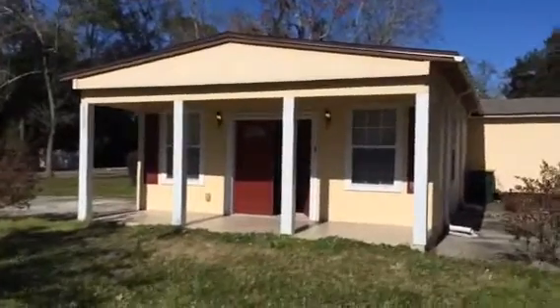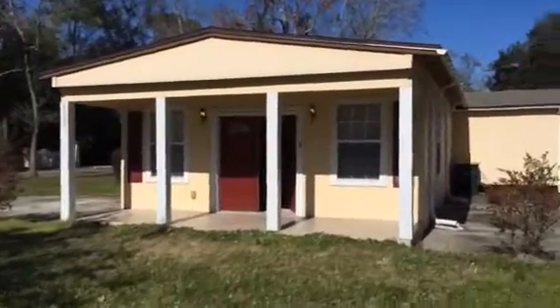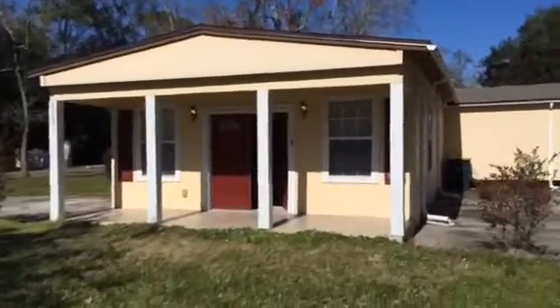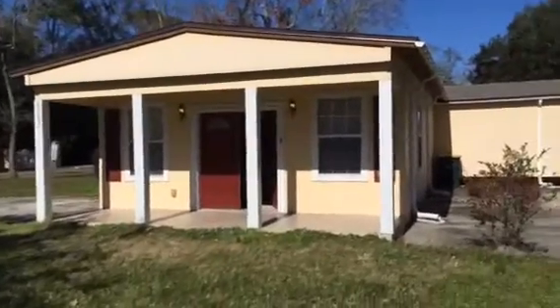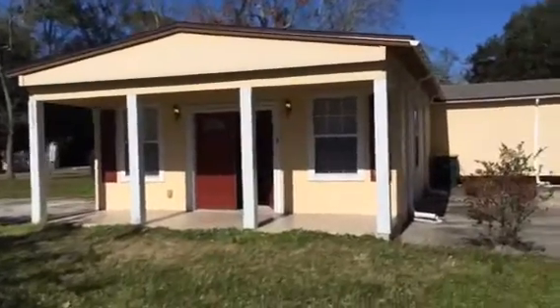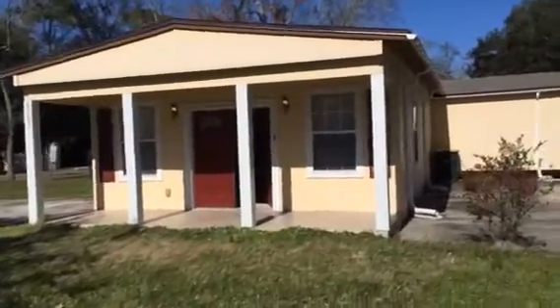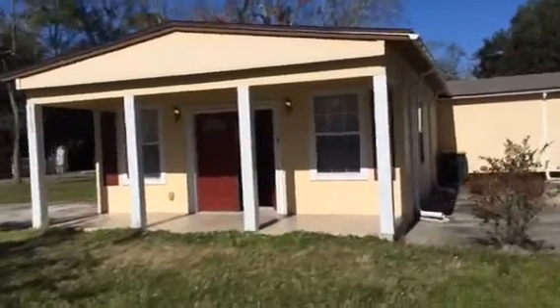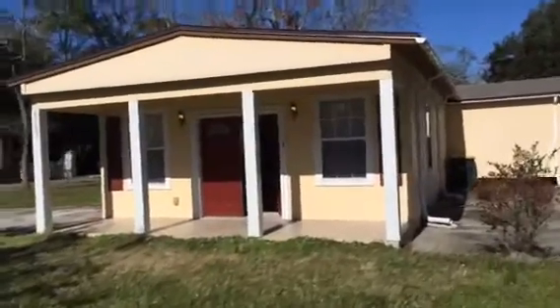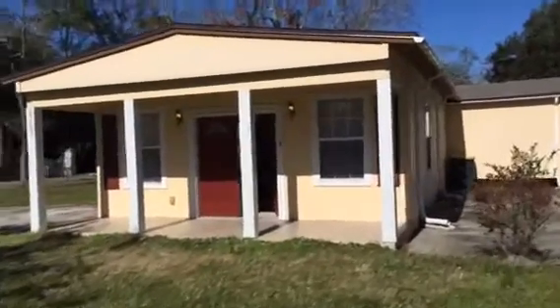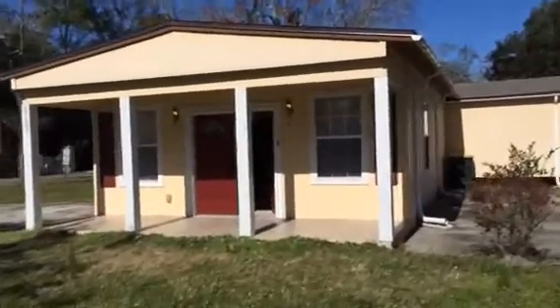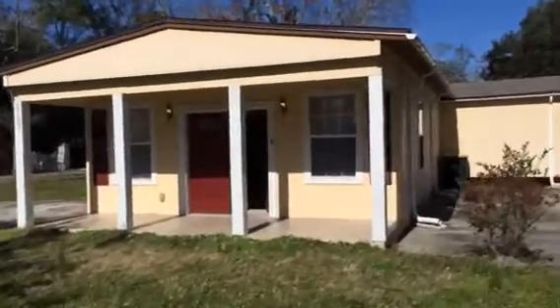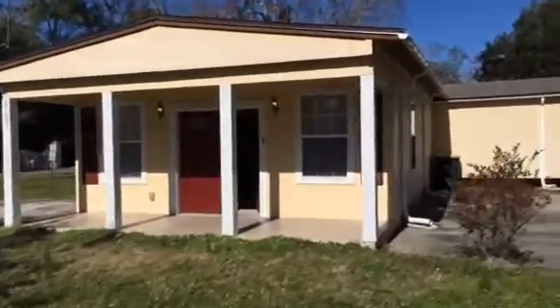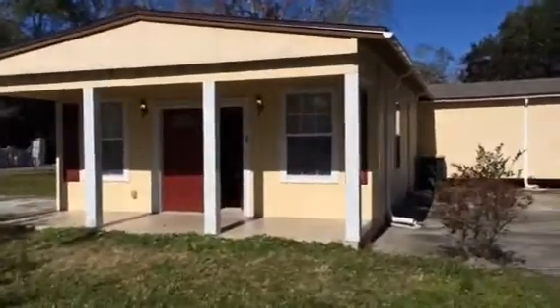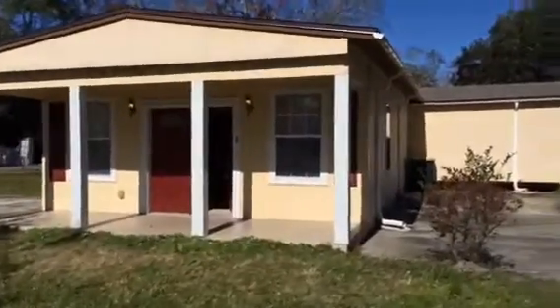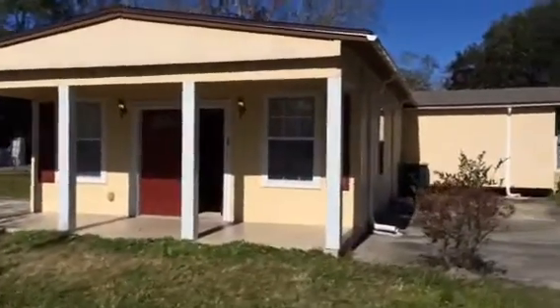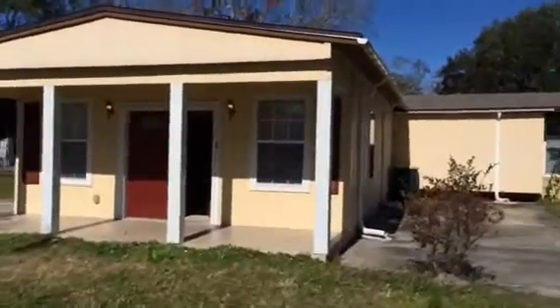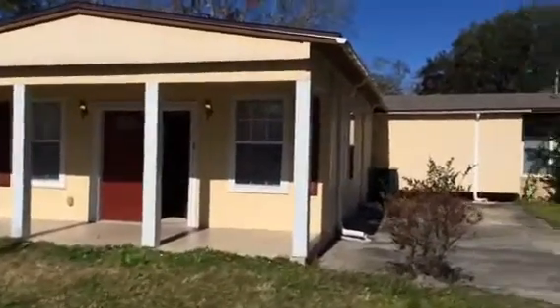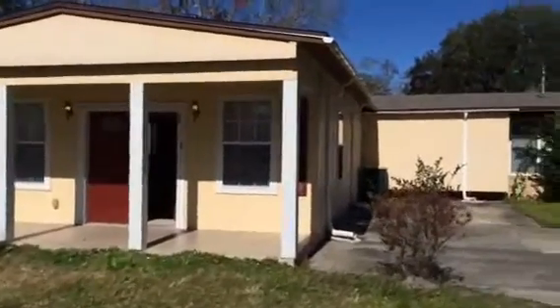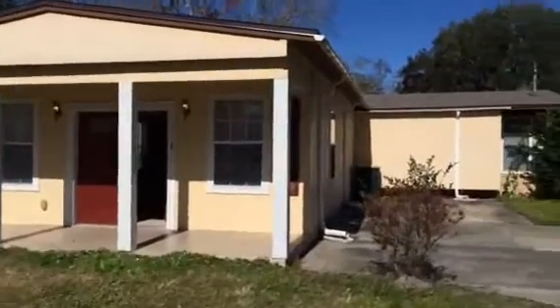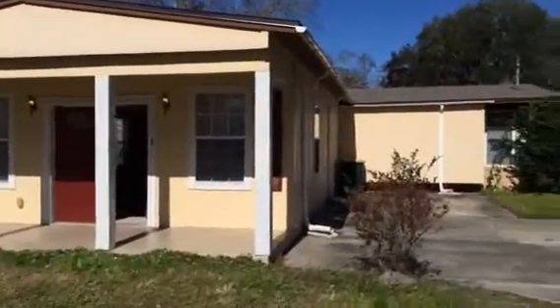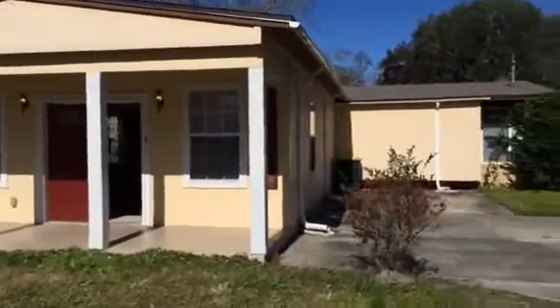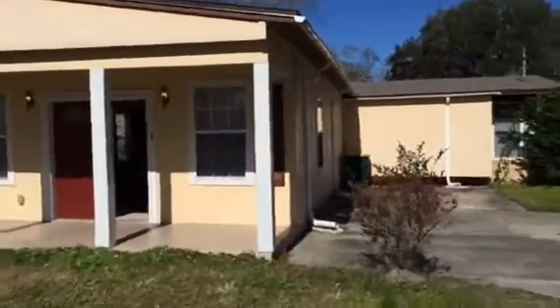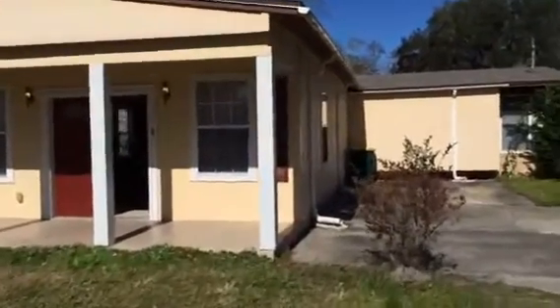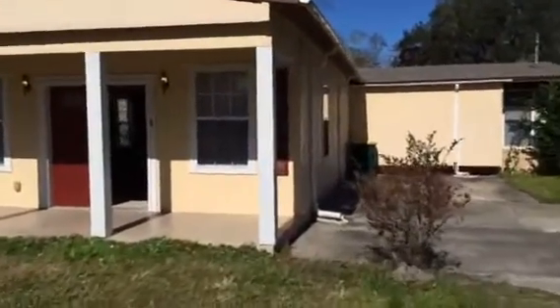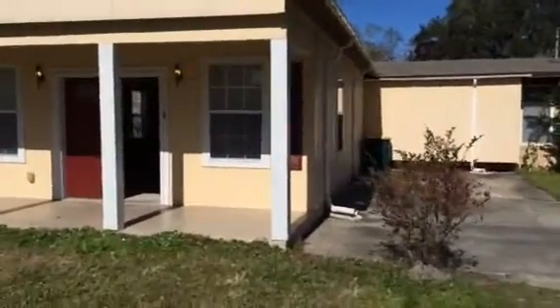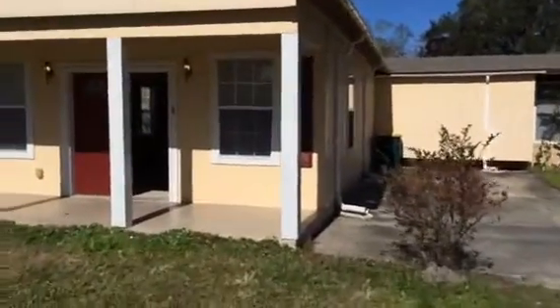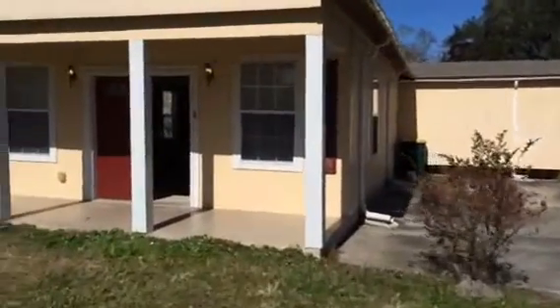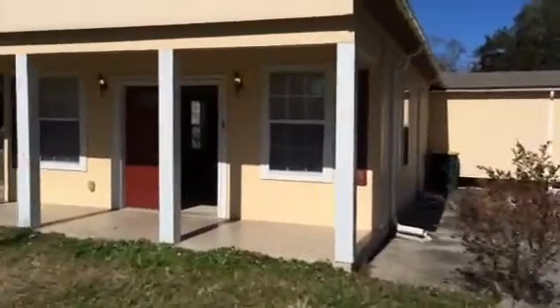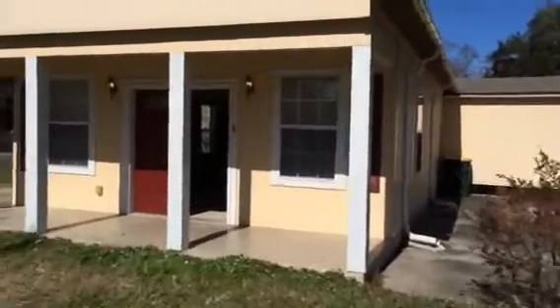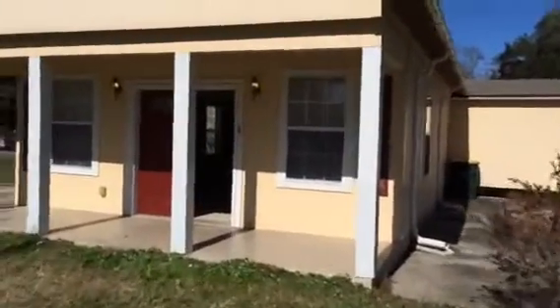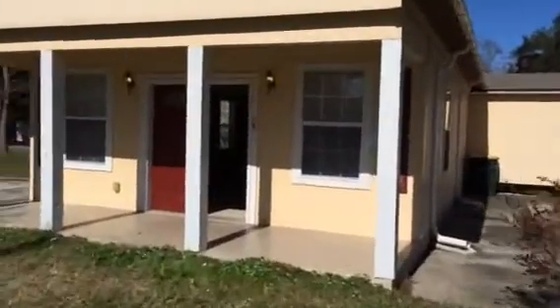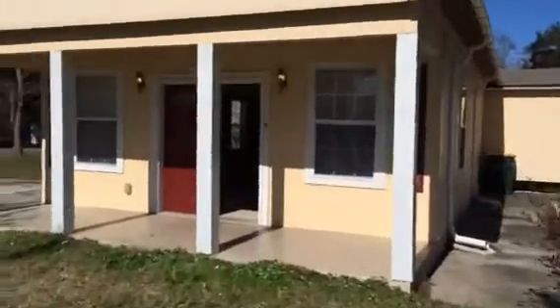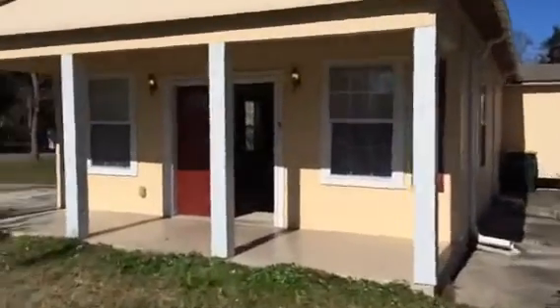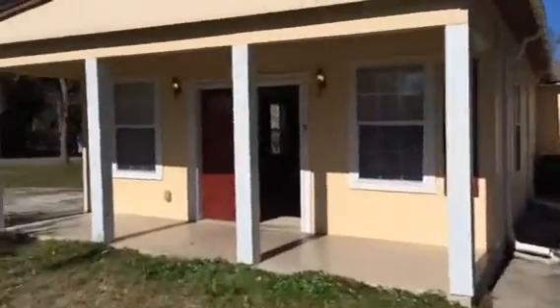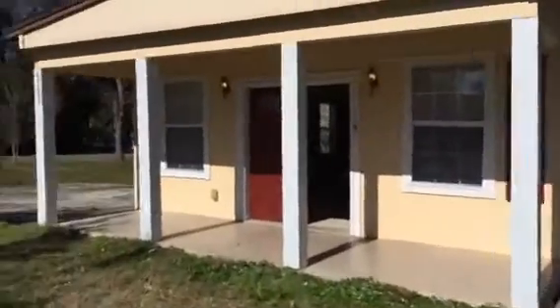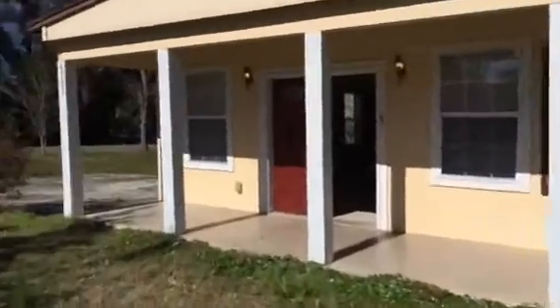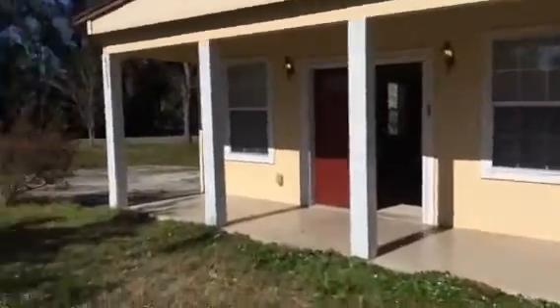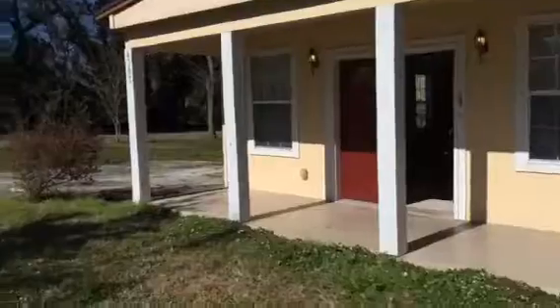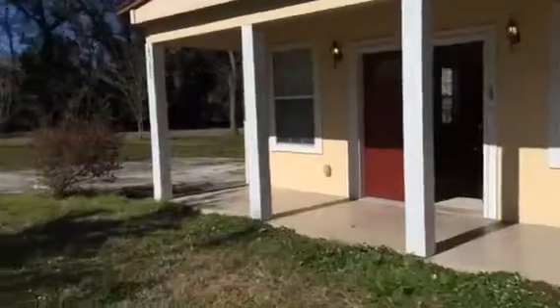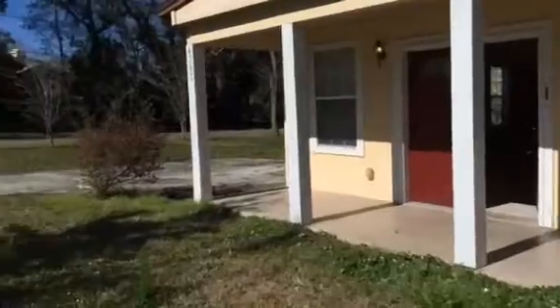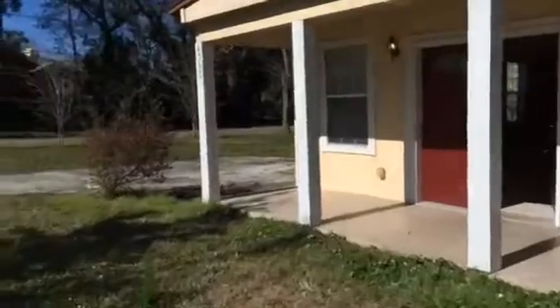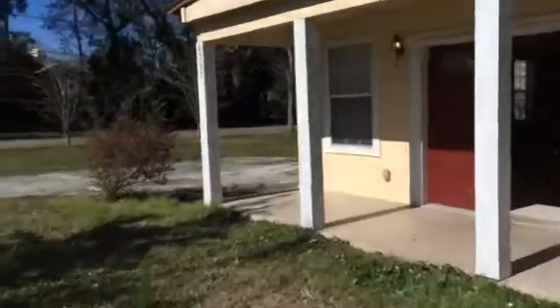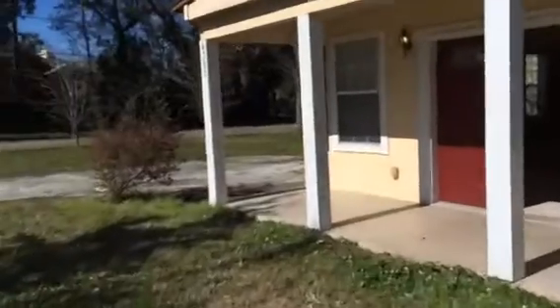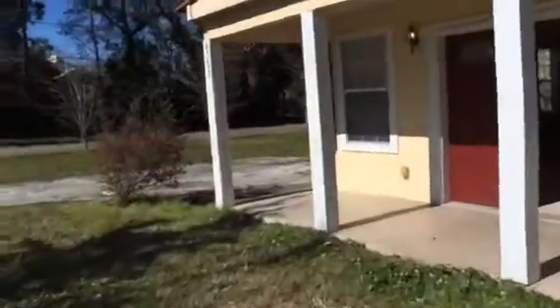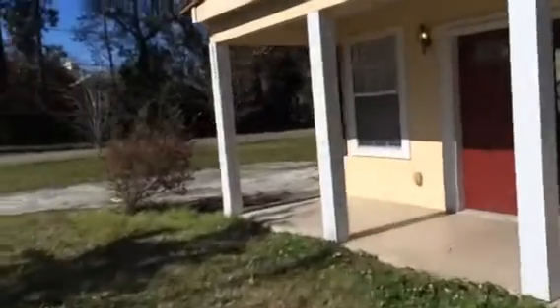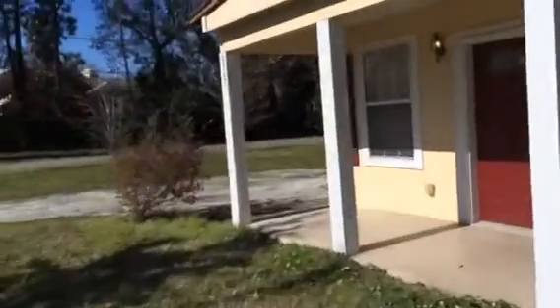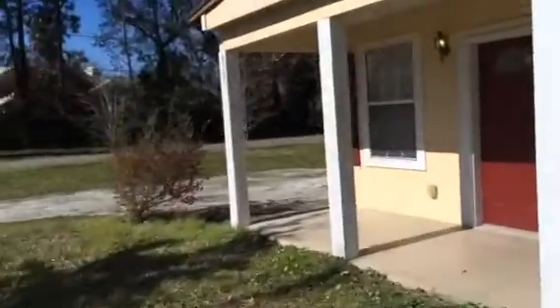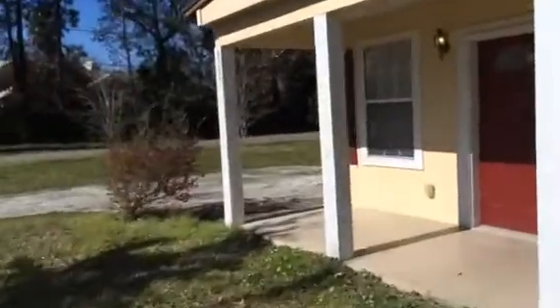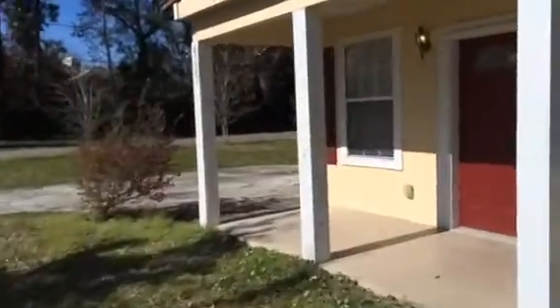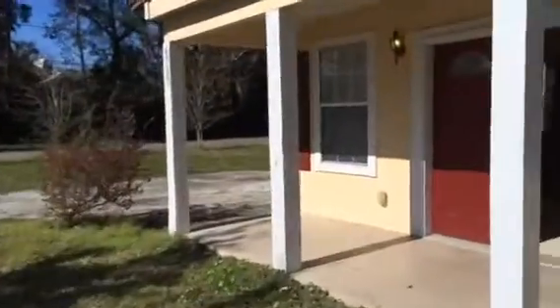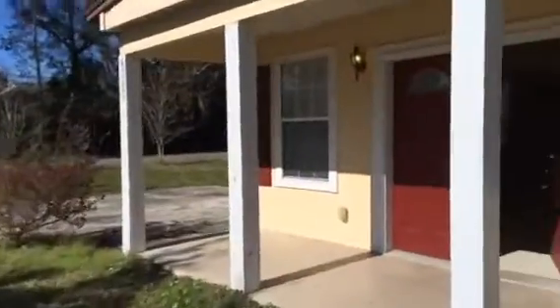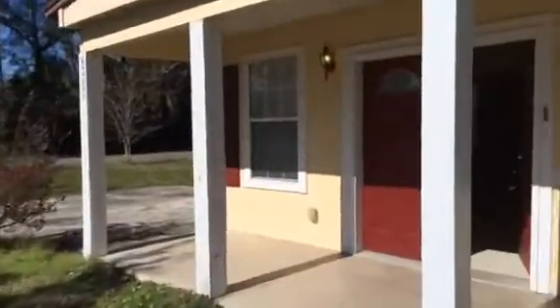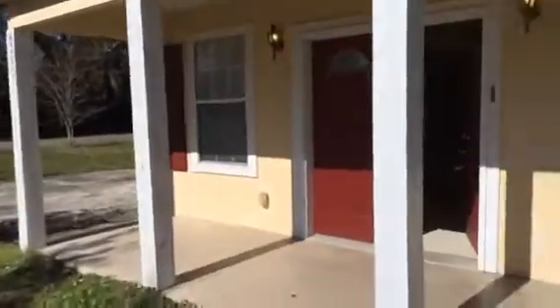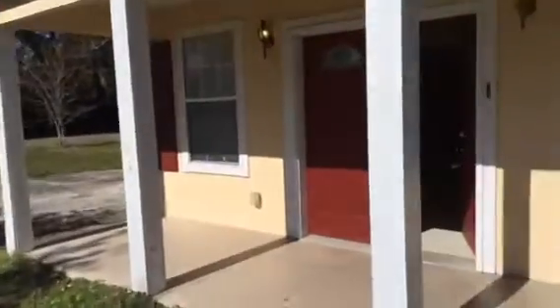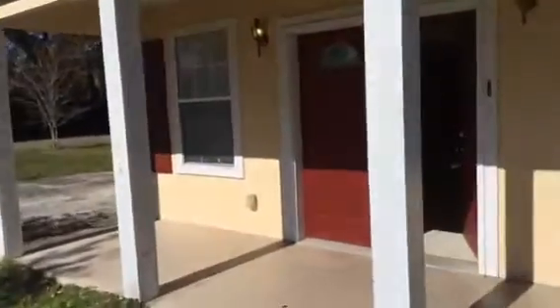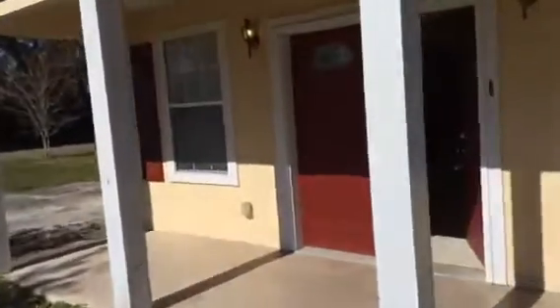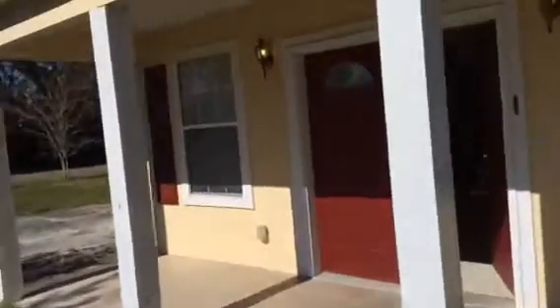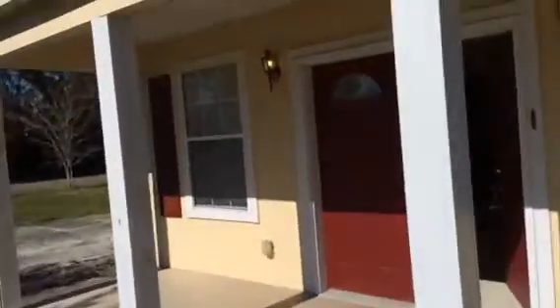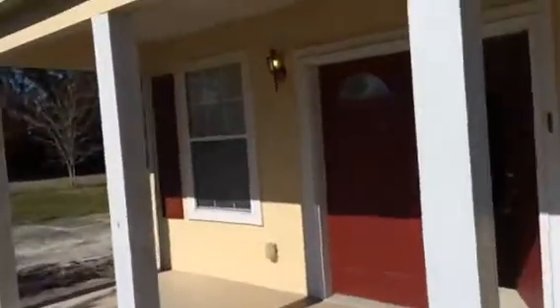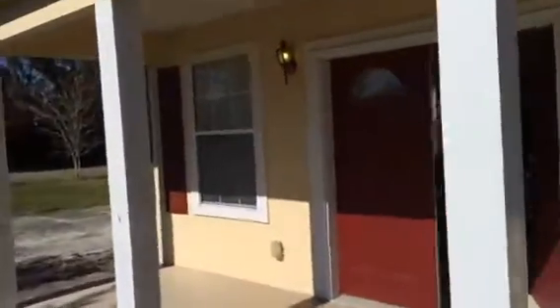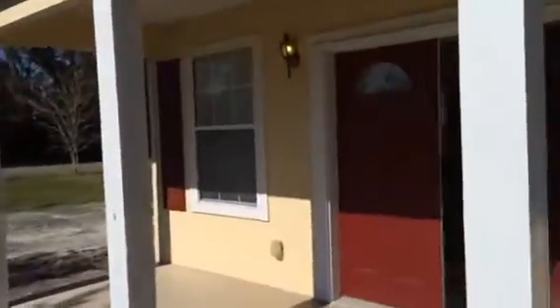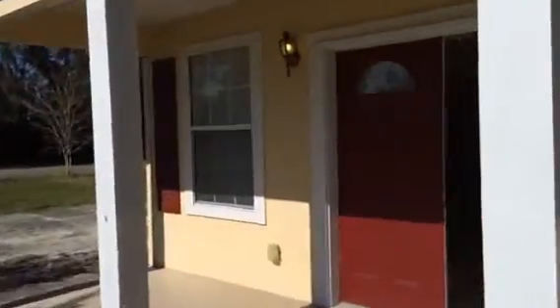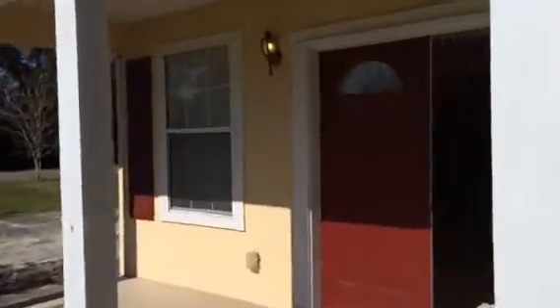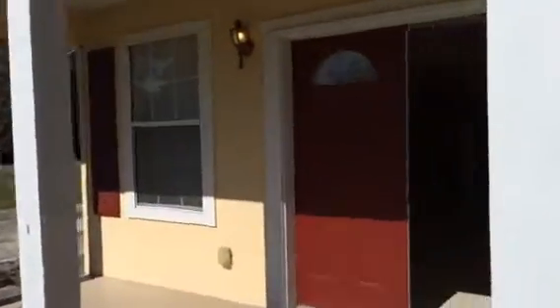This house is a 4 bedroom, 2 bath. On the outside we cleaned up the entire exterior and mowed the yard.